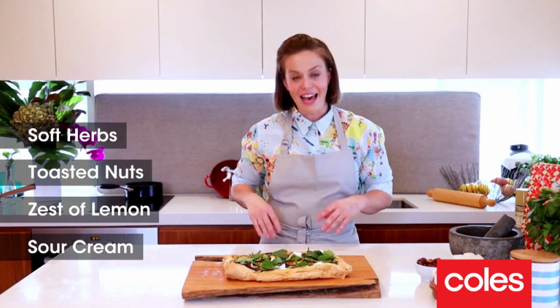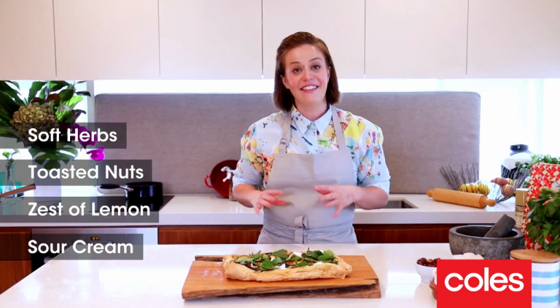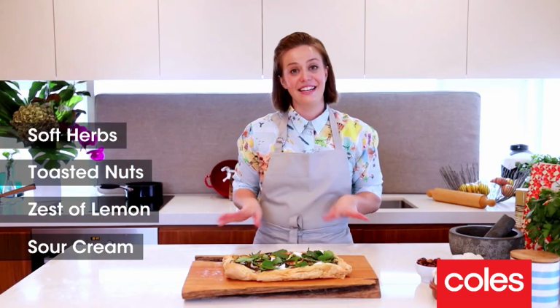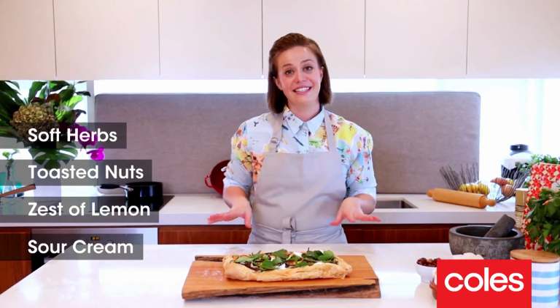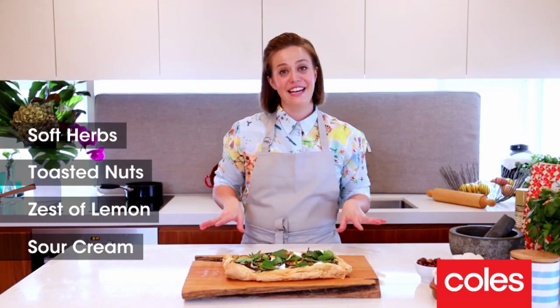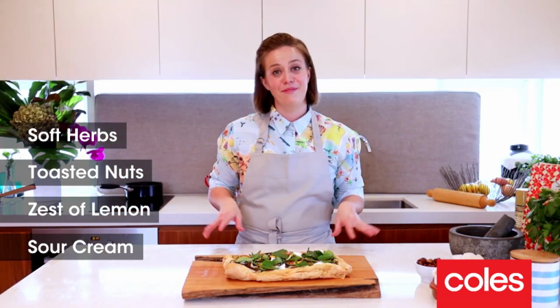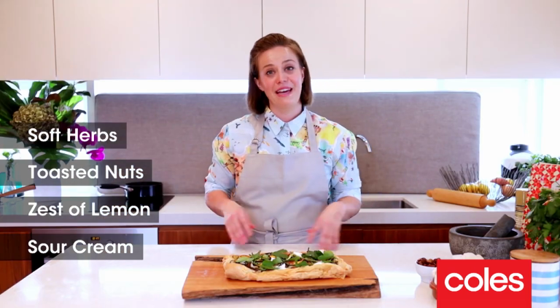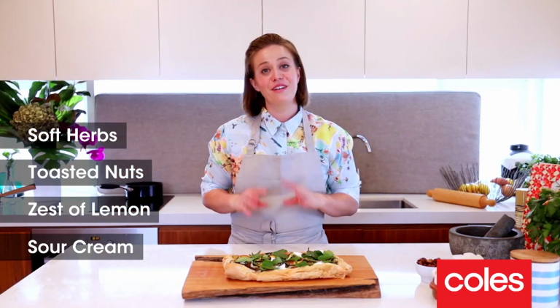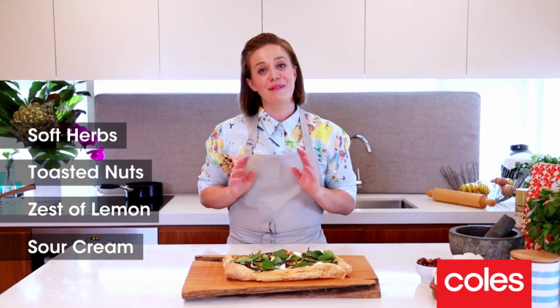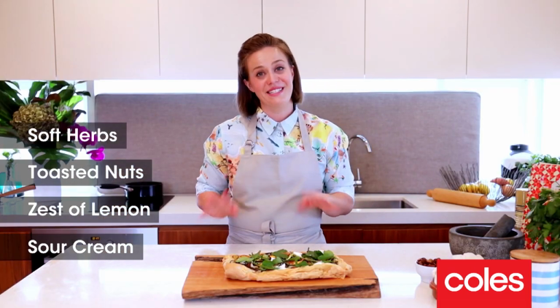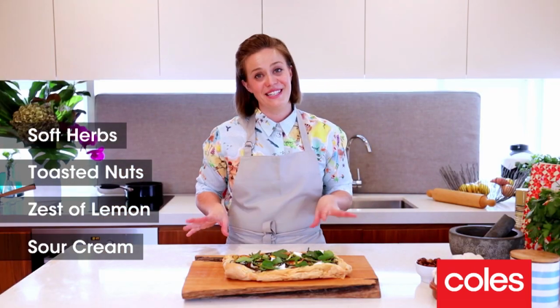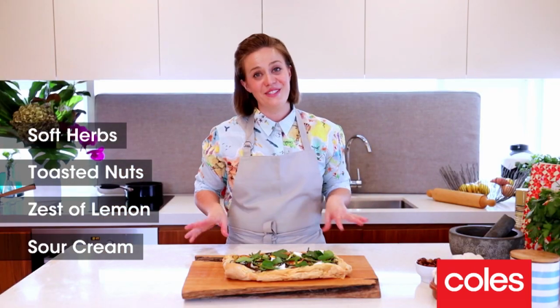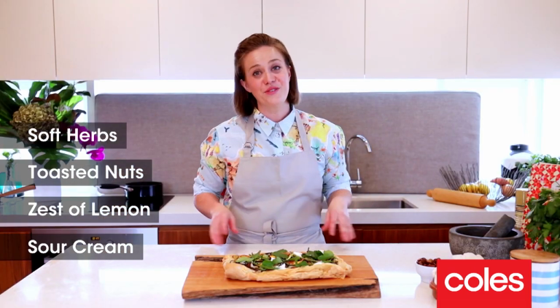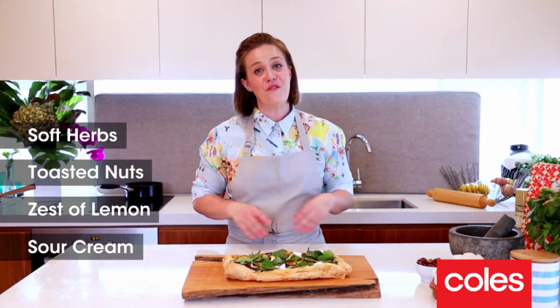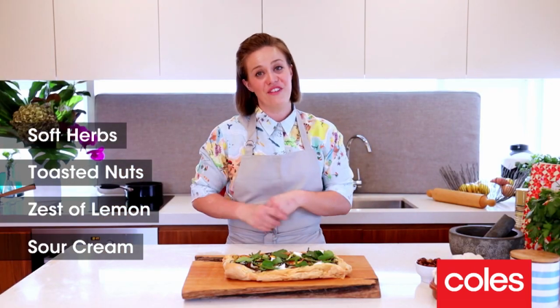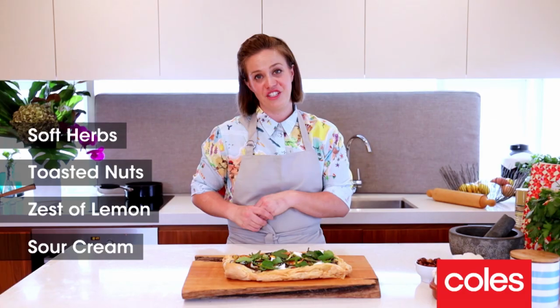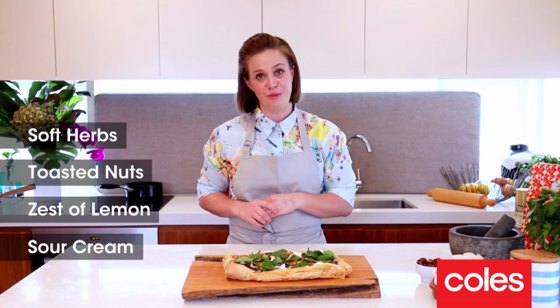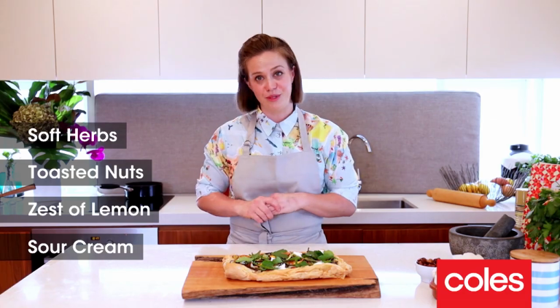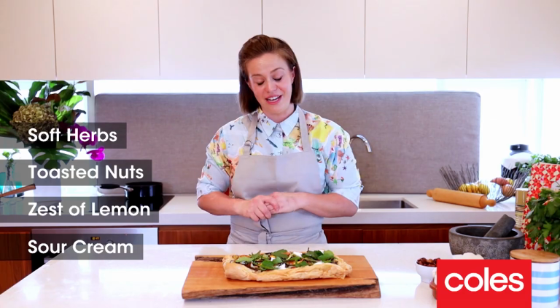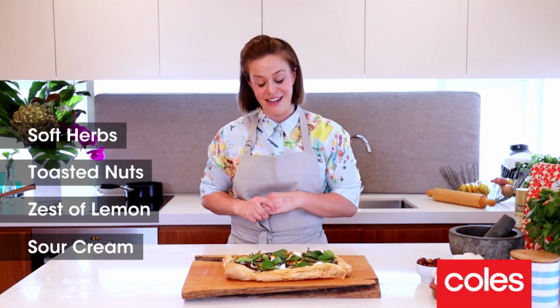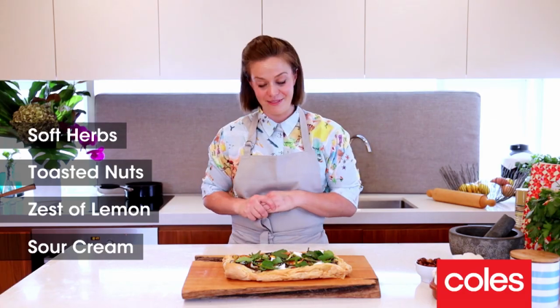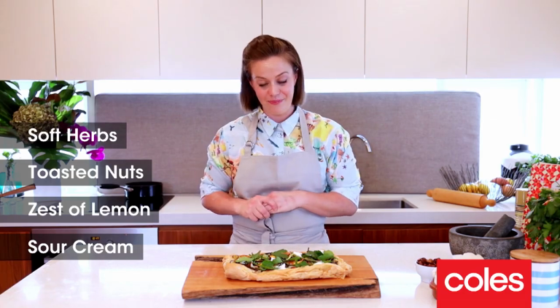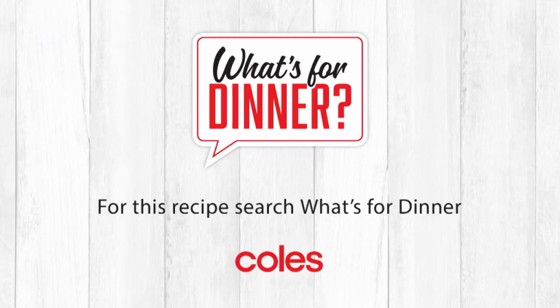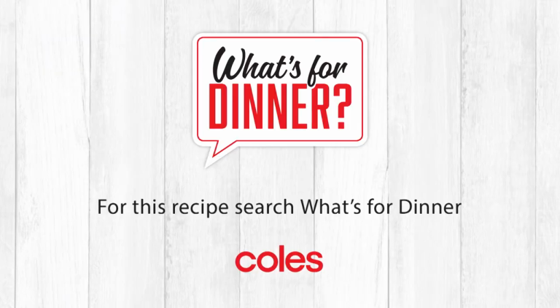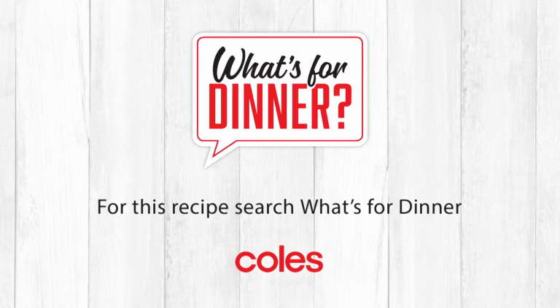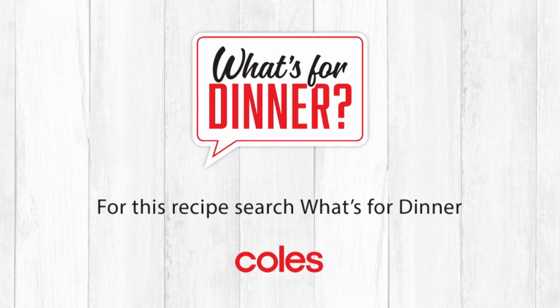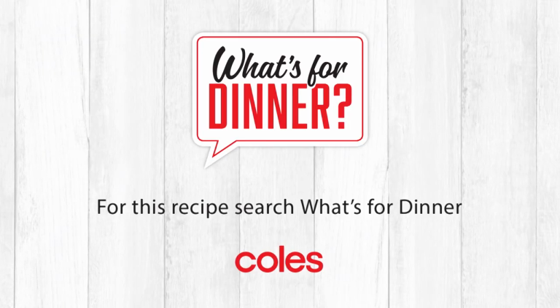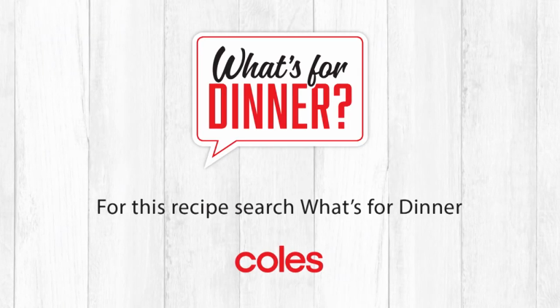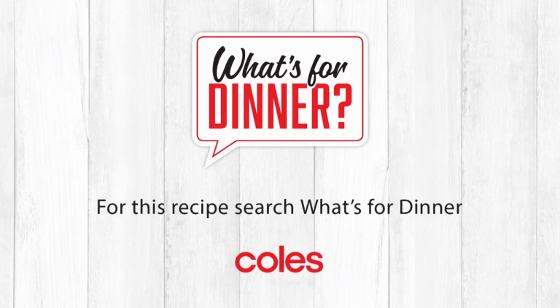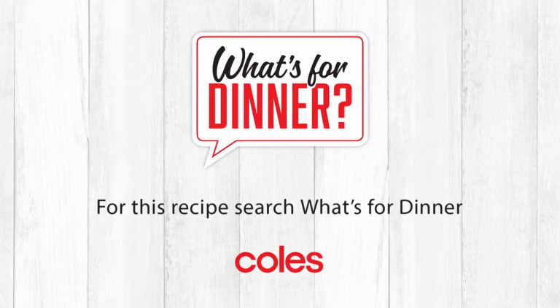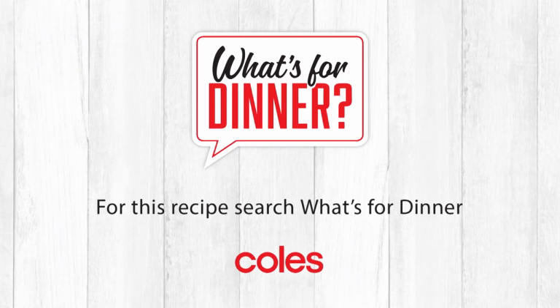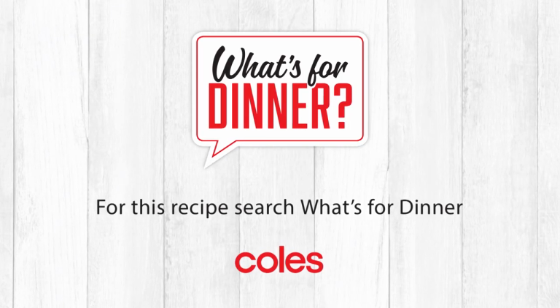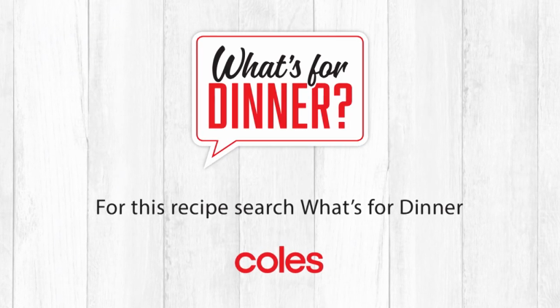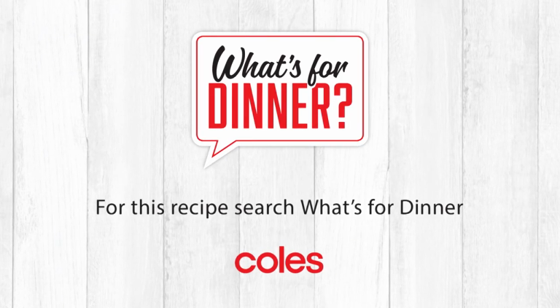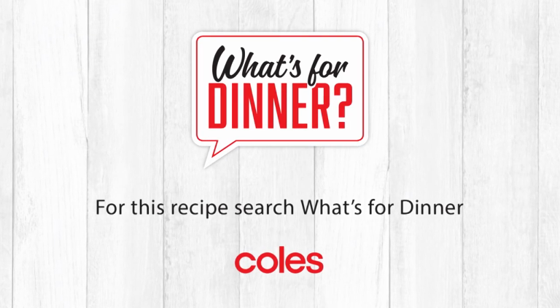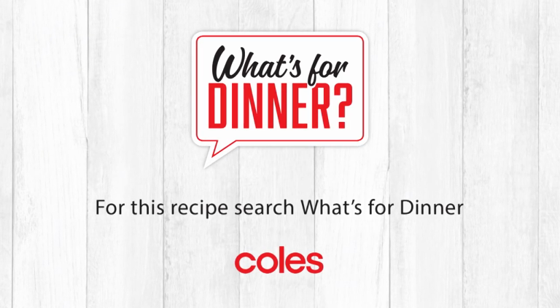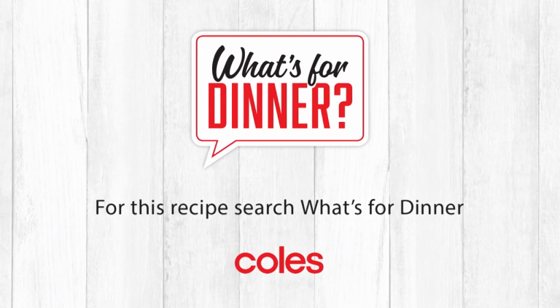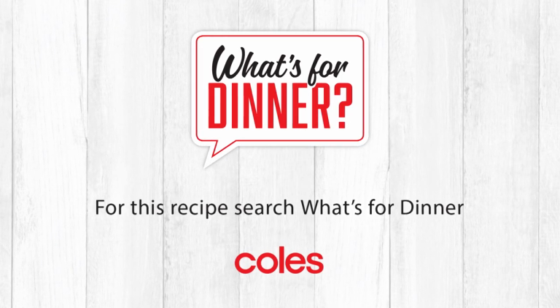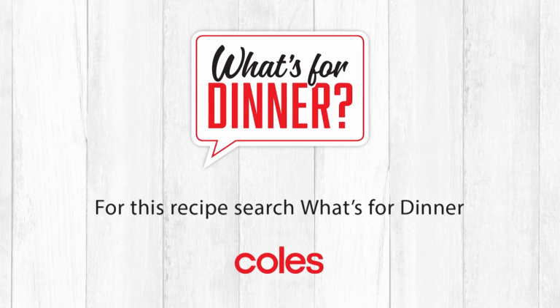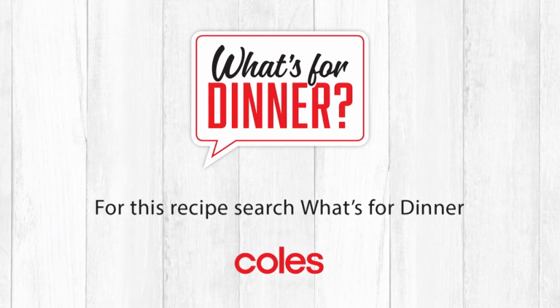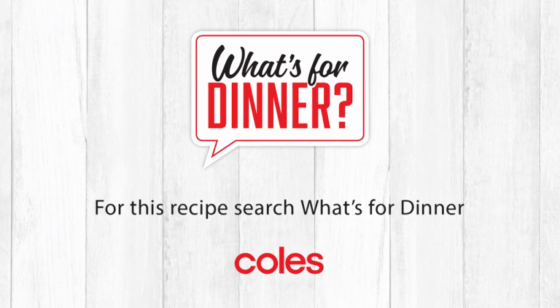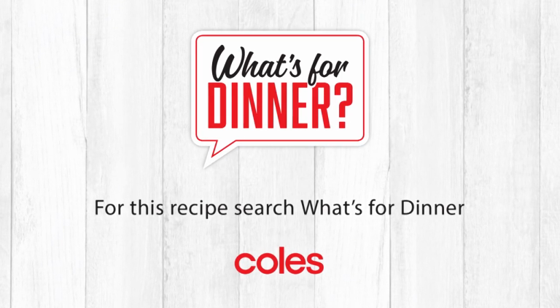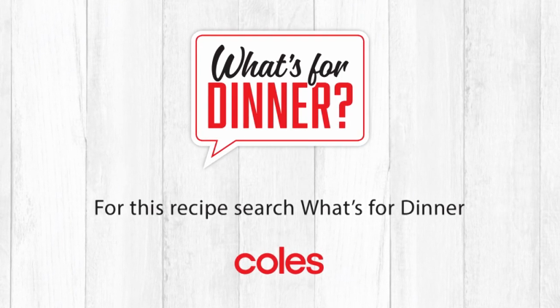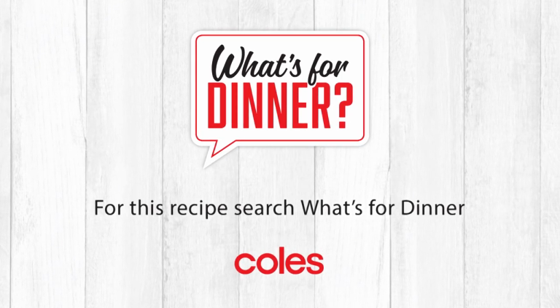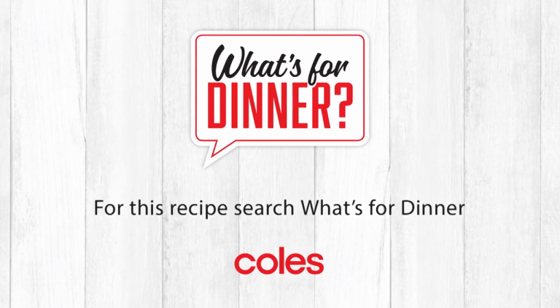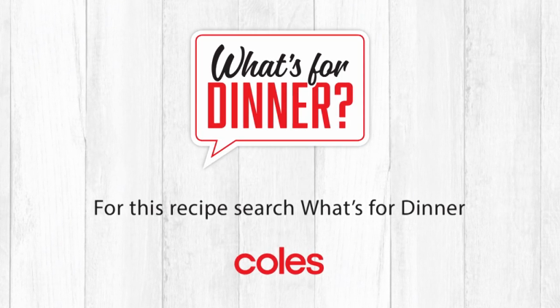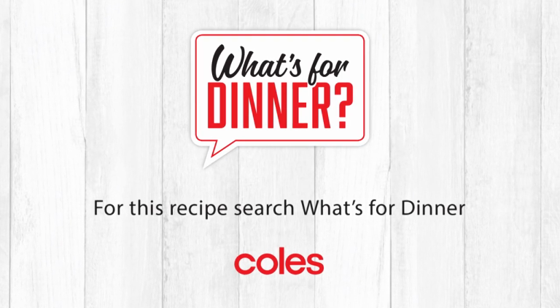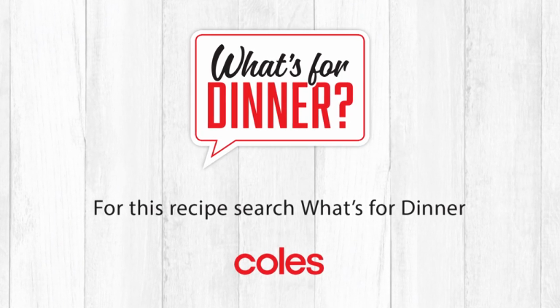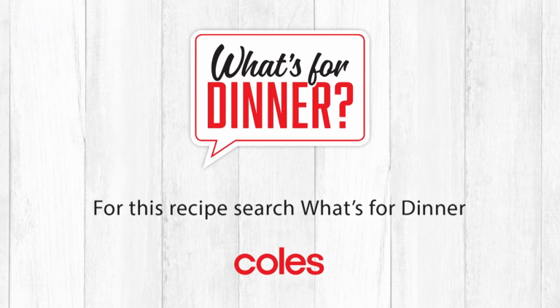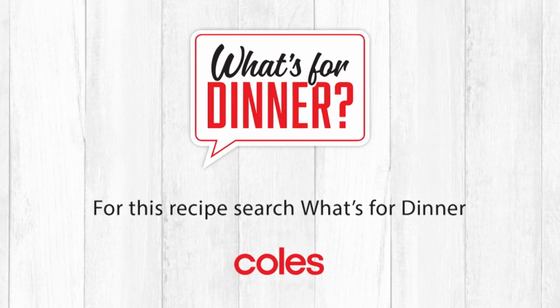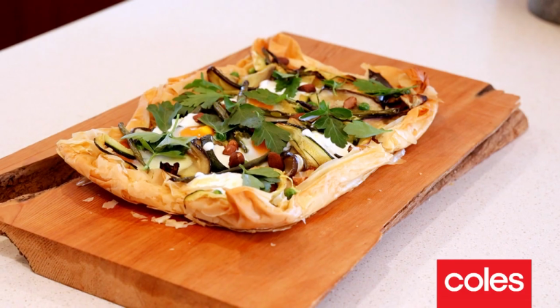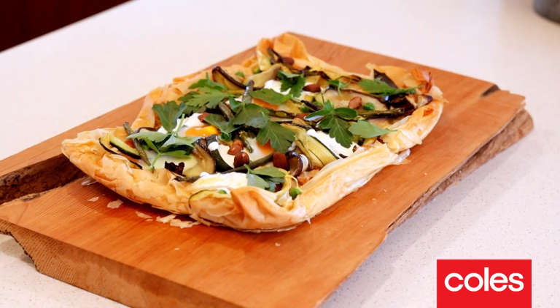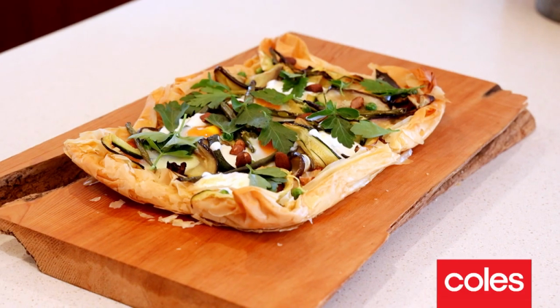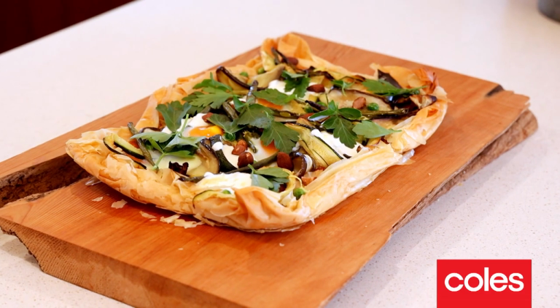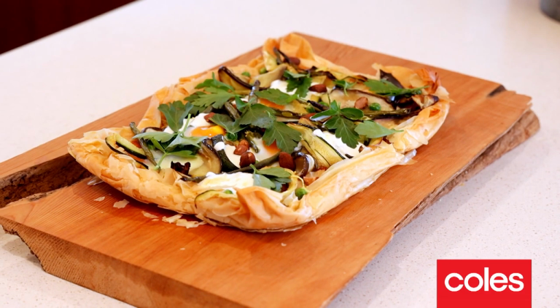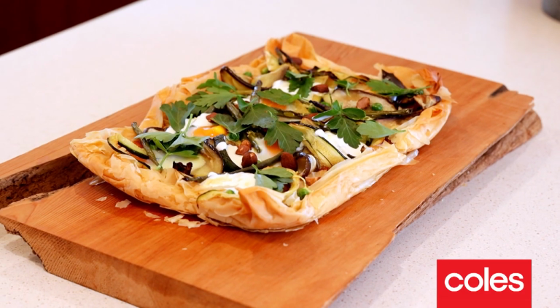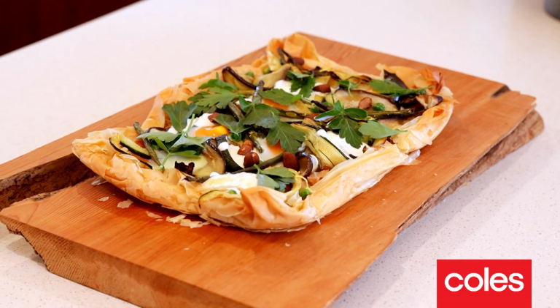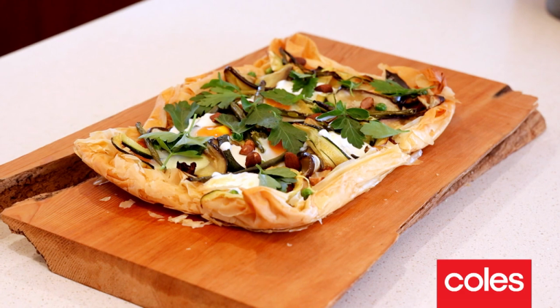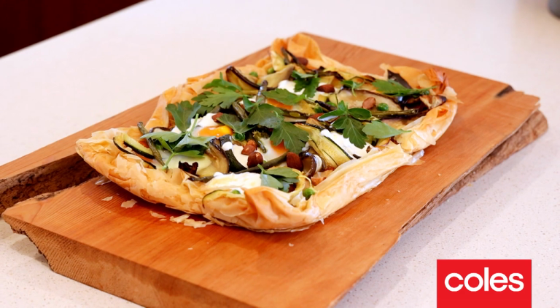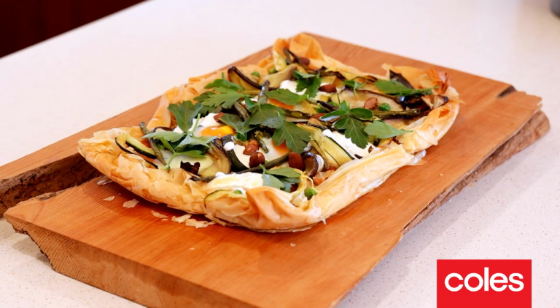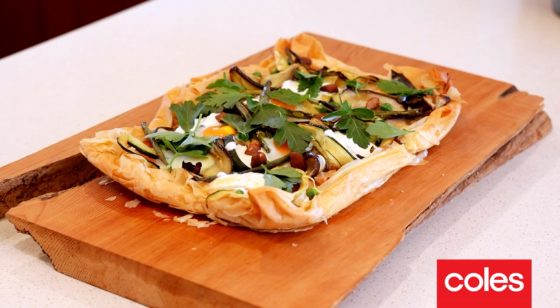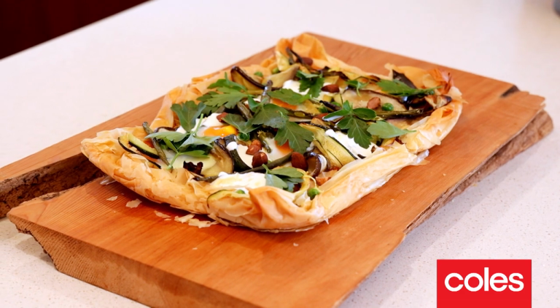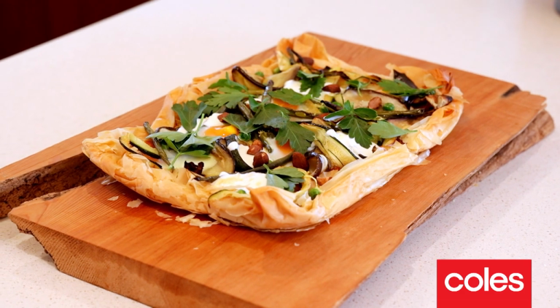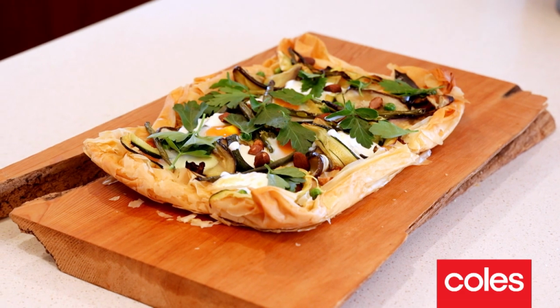And that's how you make my seasonal vegetable tart. For this recipe and for more "What's for Dinner" recipes, head to coles.com.au.